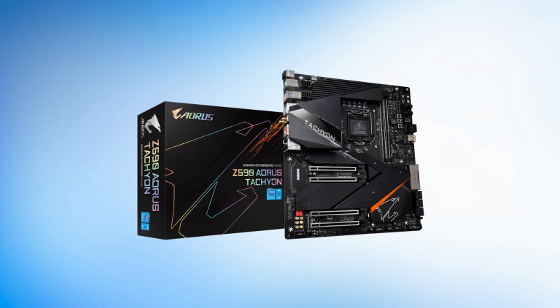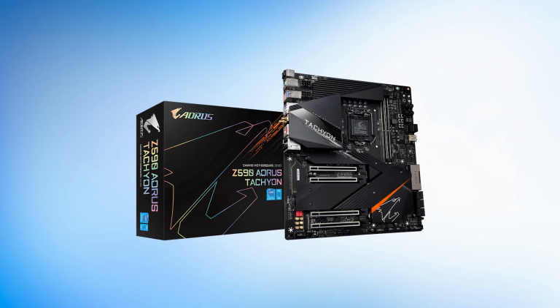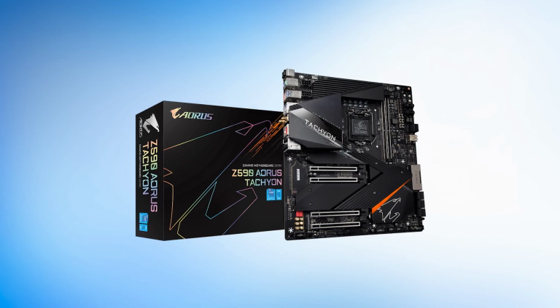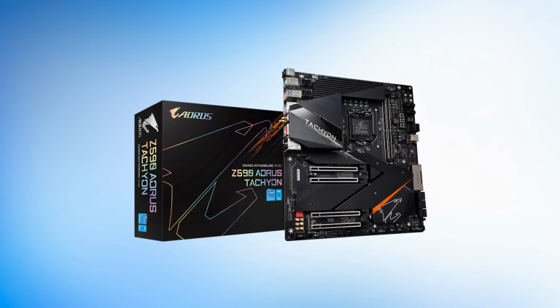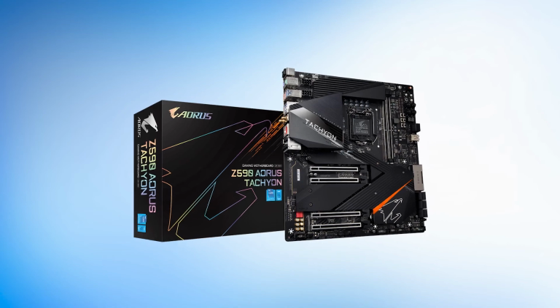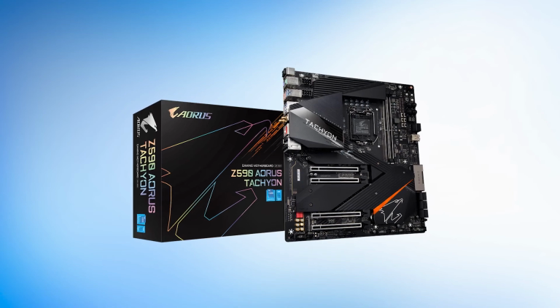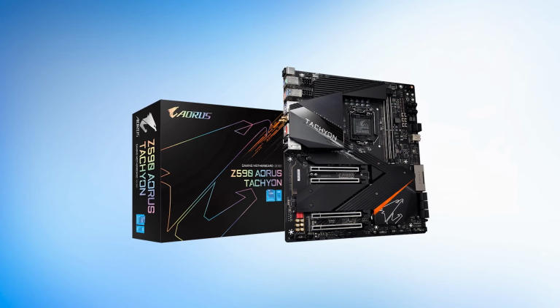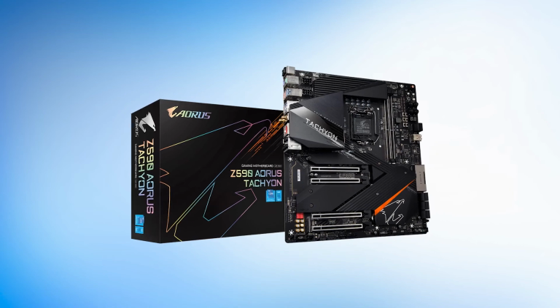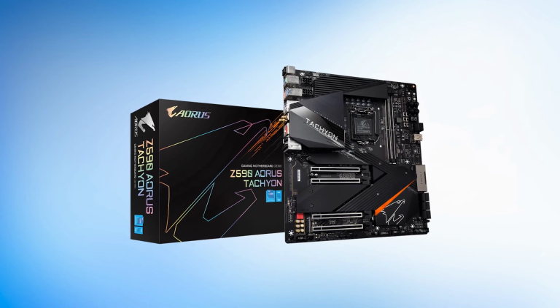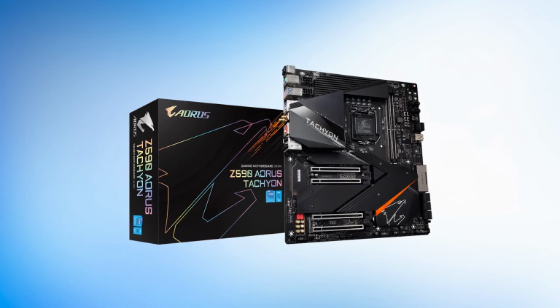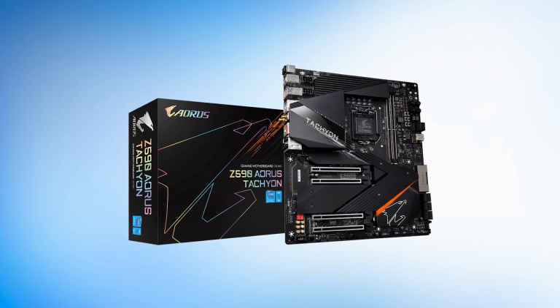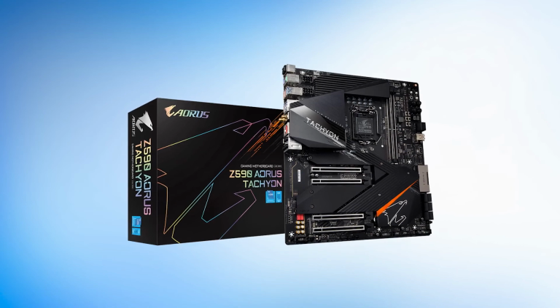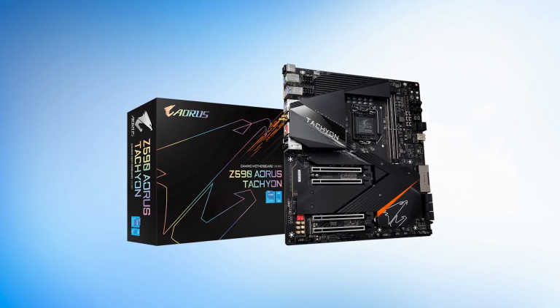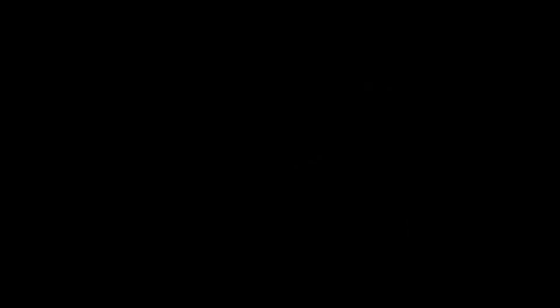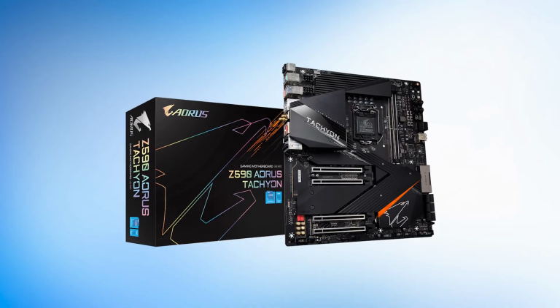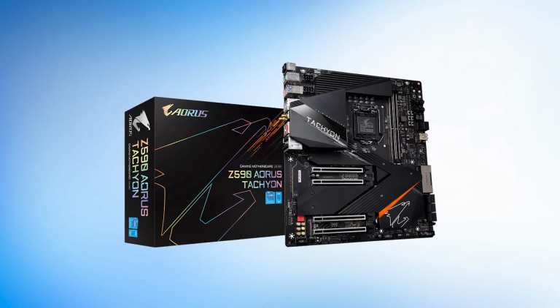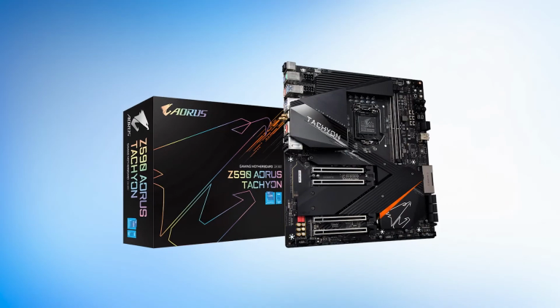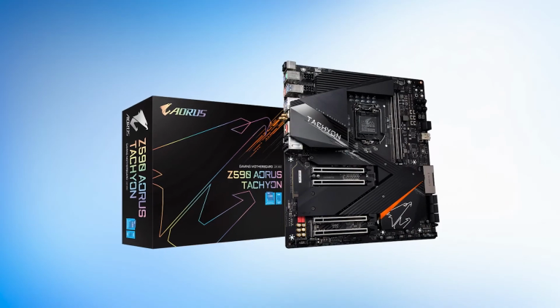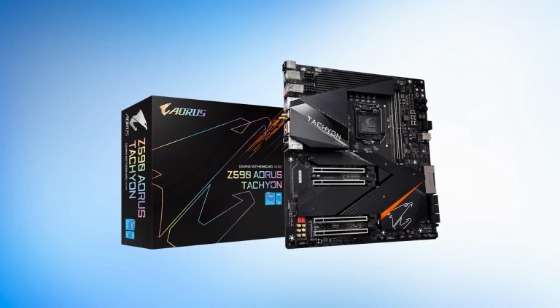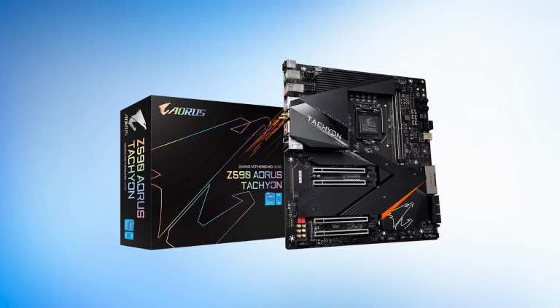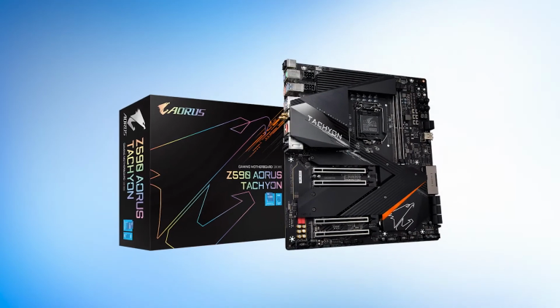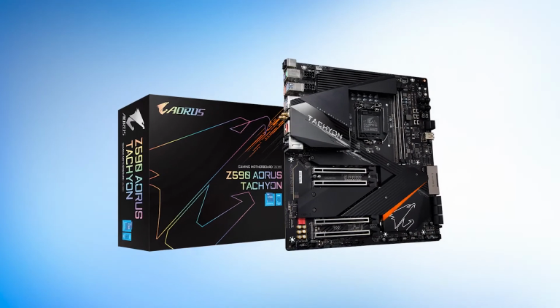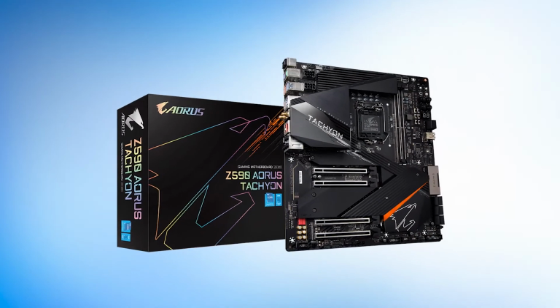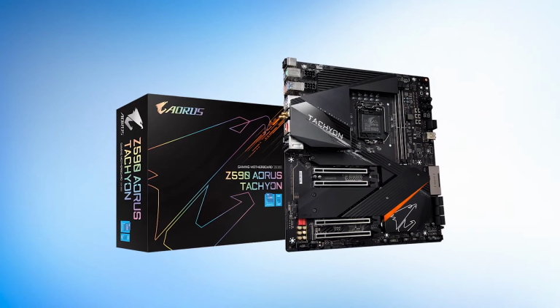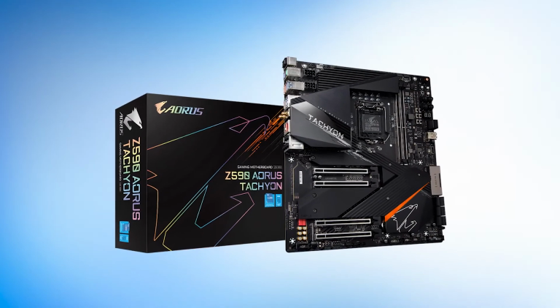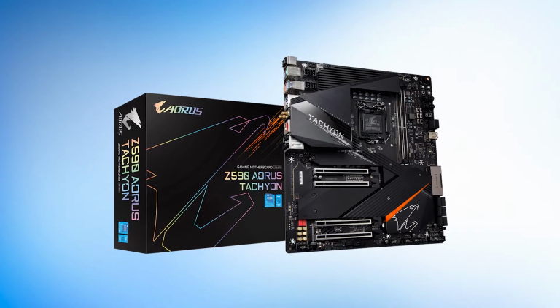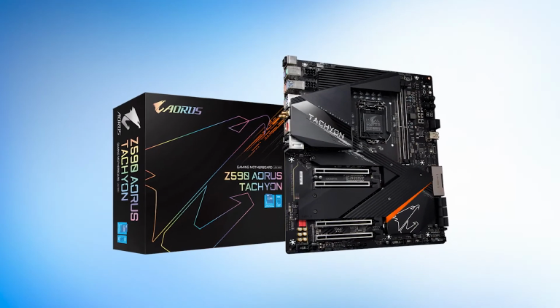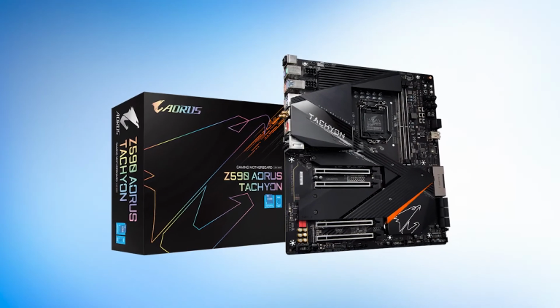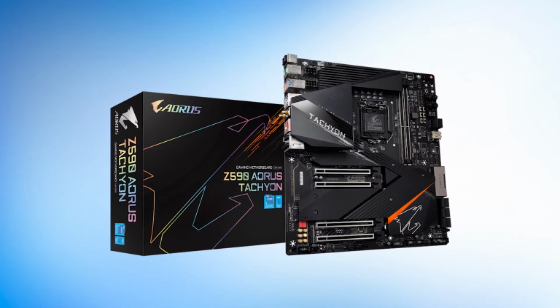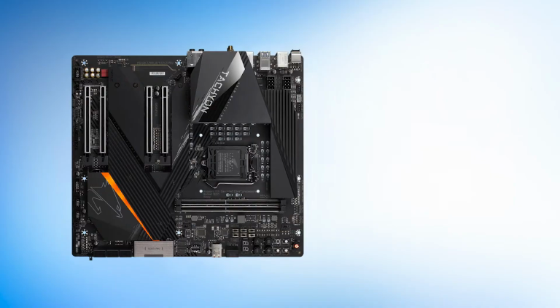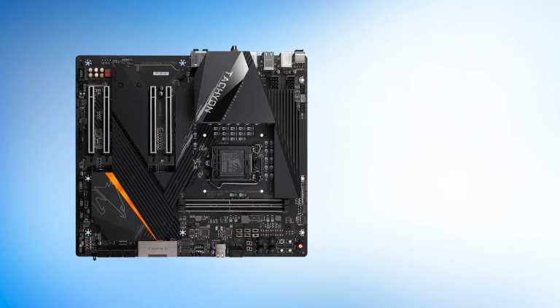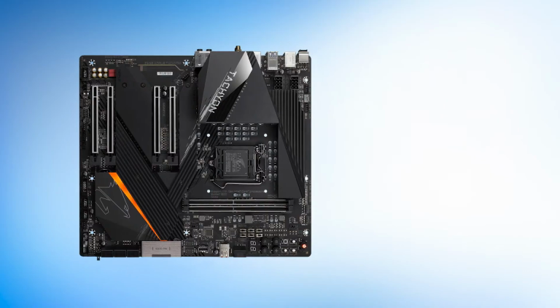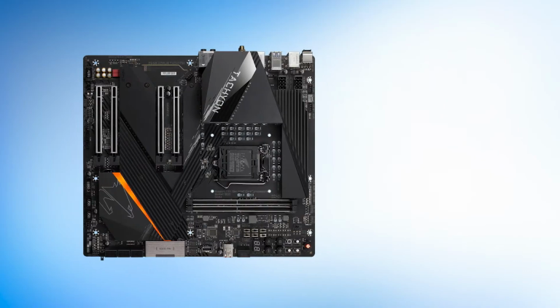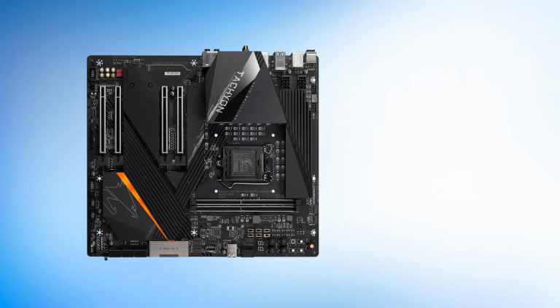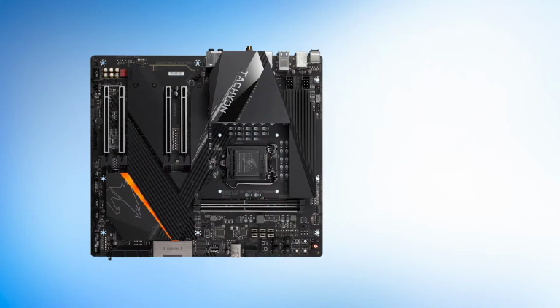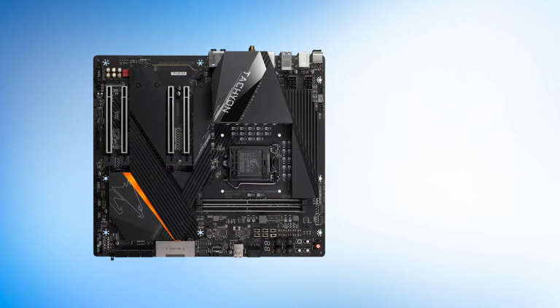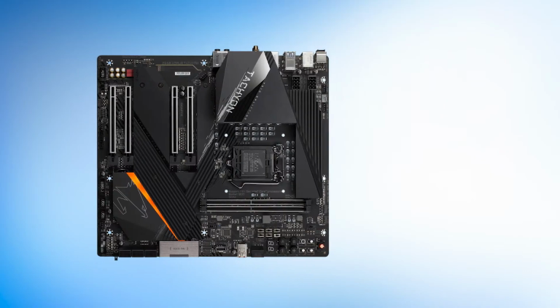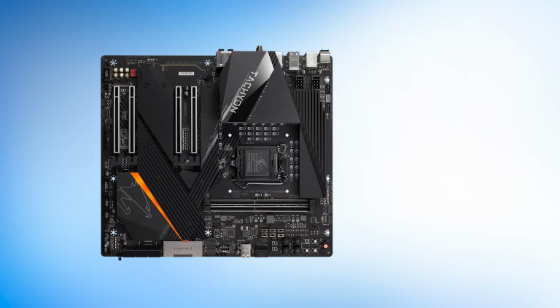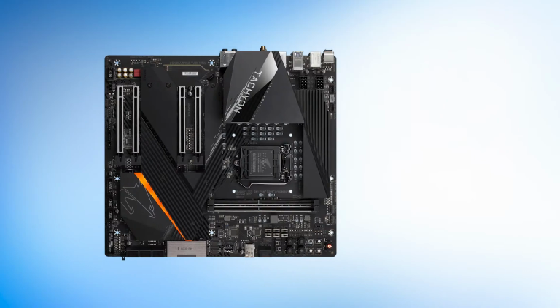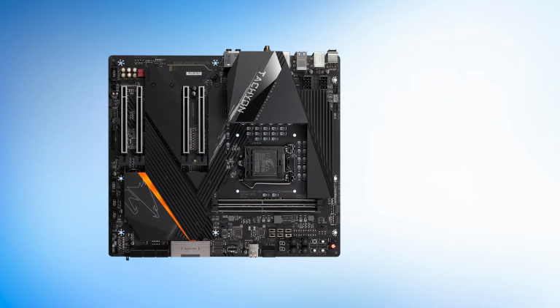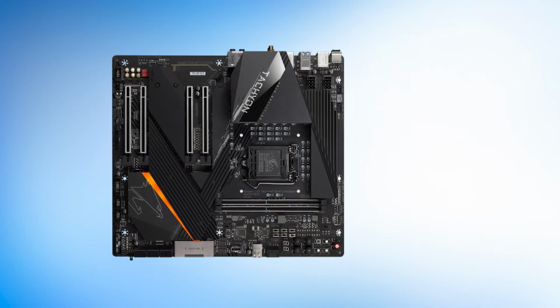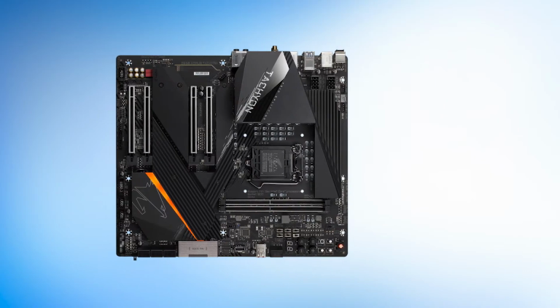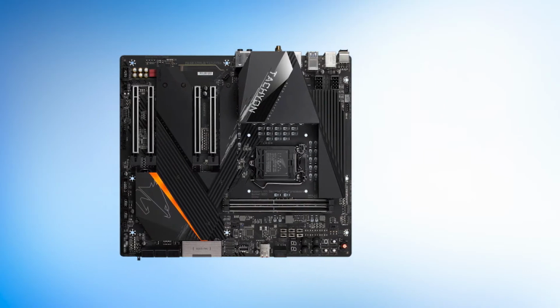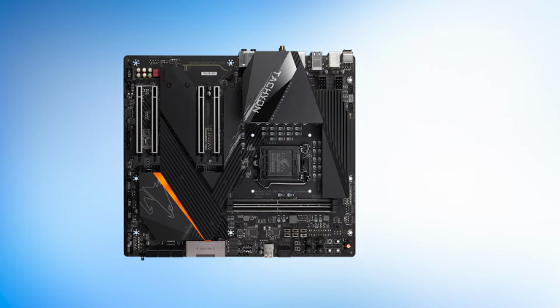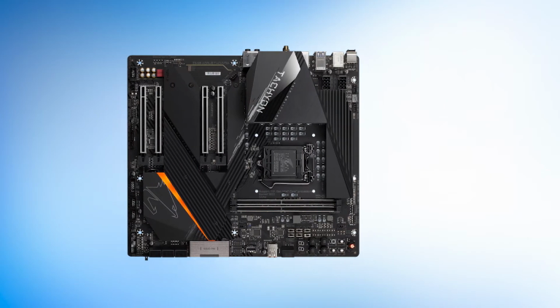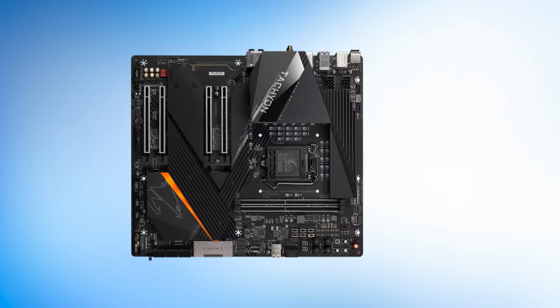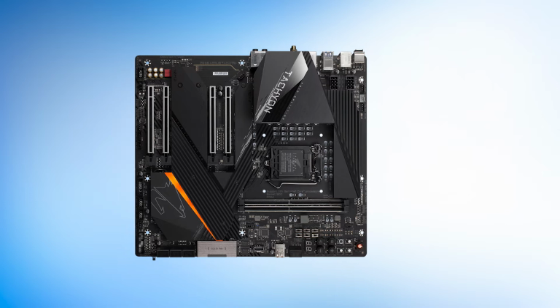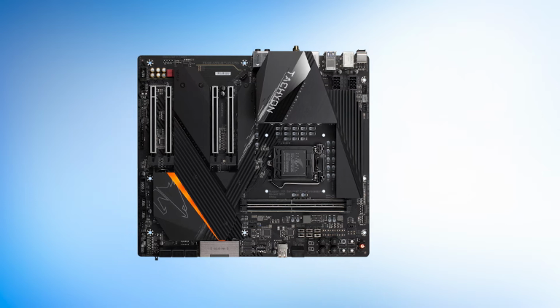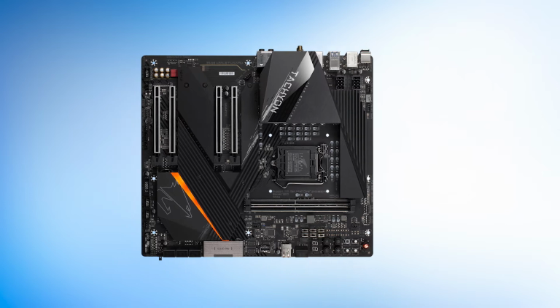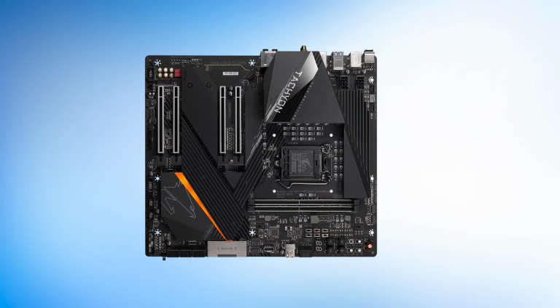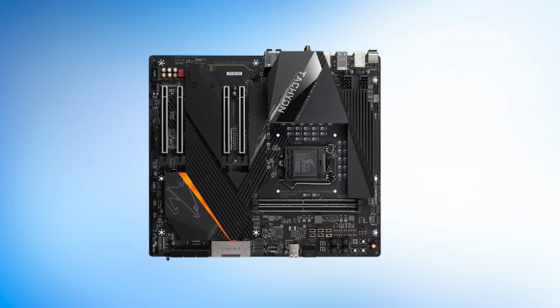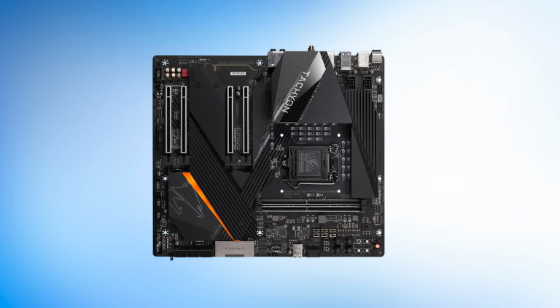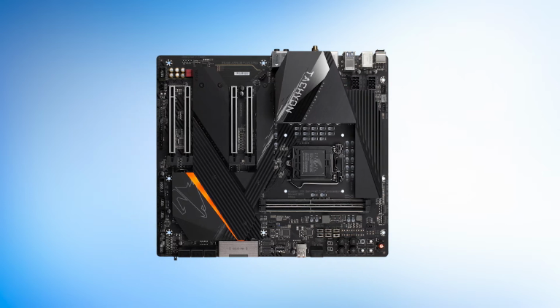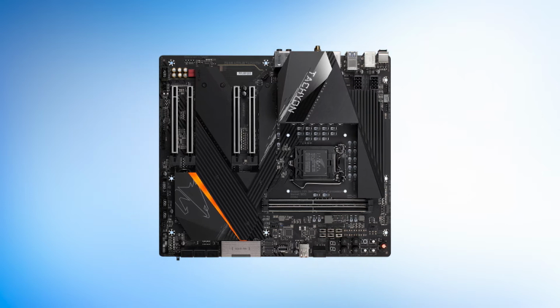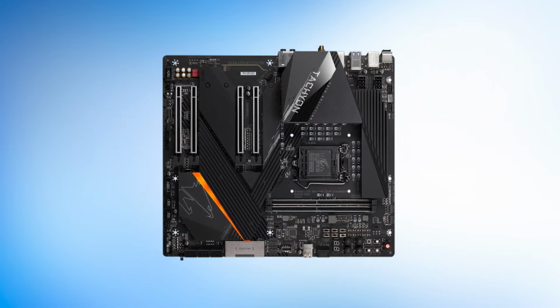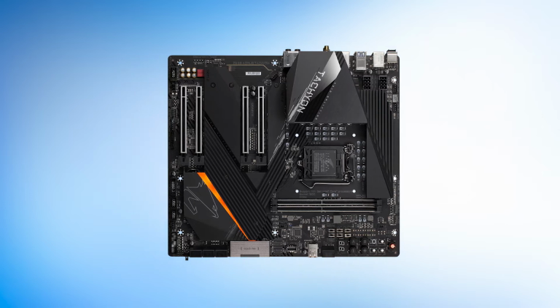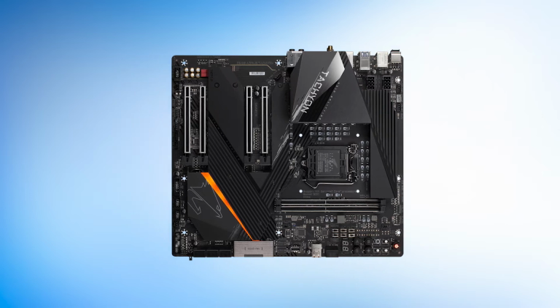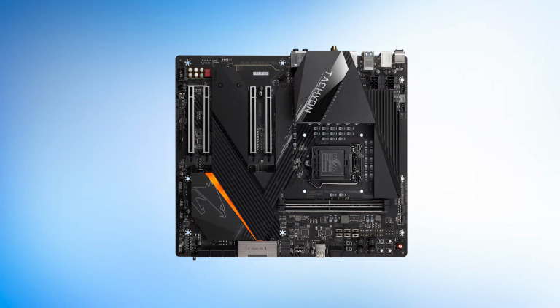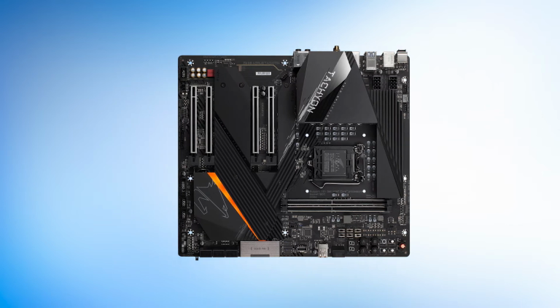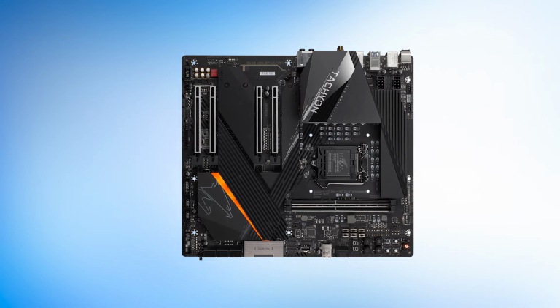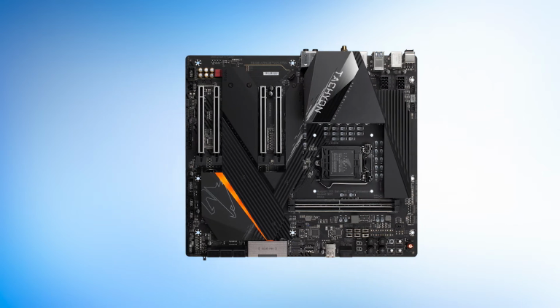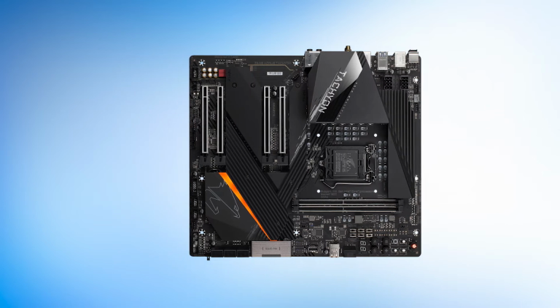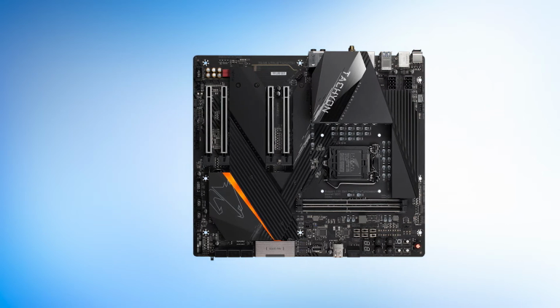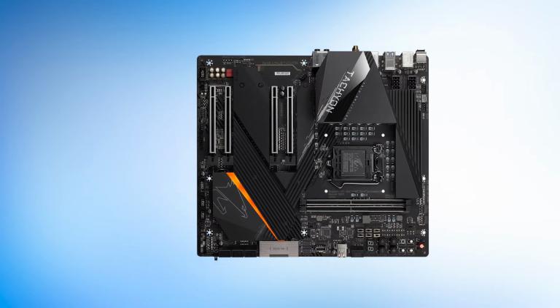The Aorus Z590 Tachyon caters to fans of premium motherboards — hardware enthusiasts and people who like to tinker with their components for higher performance.